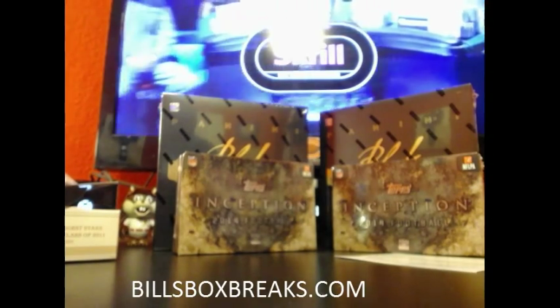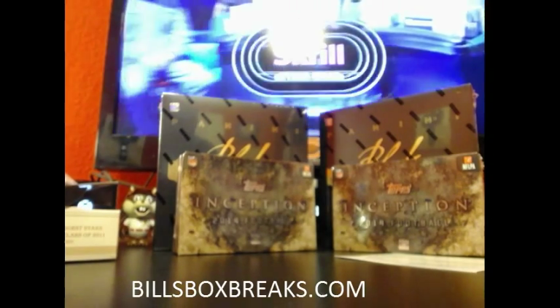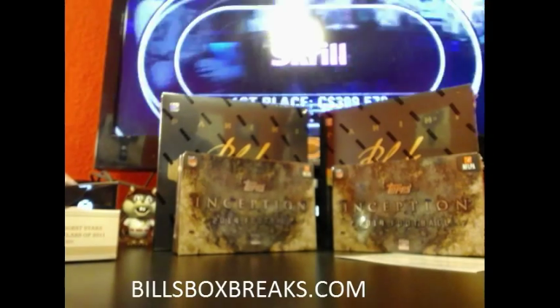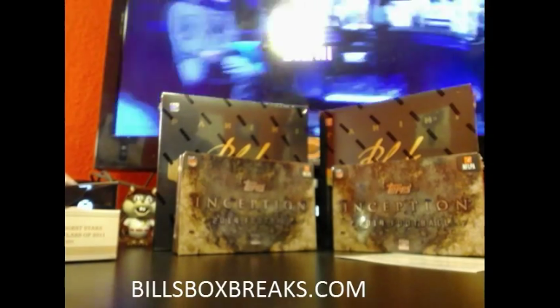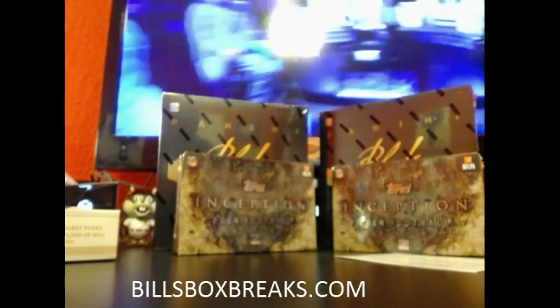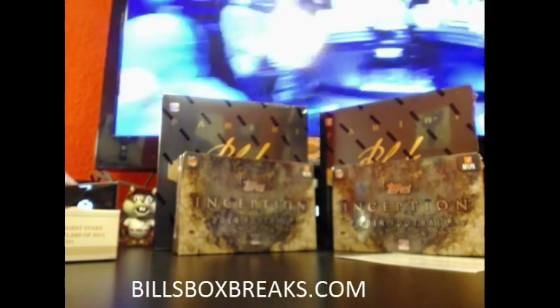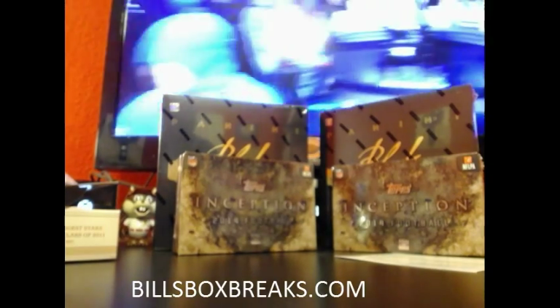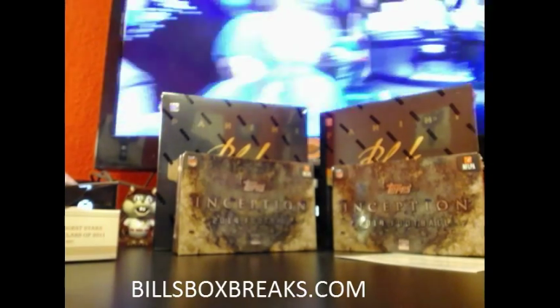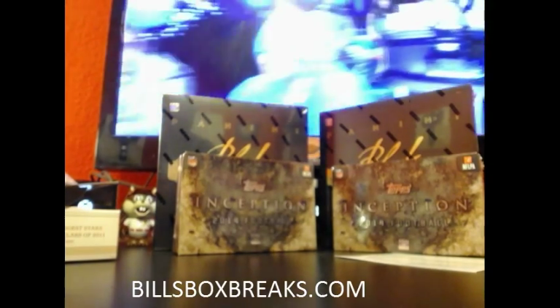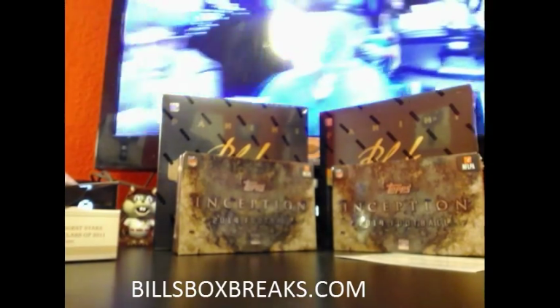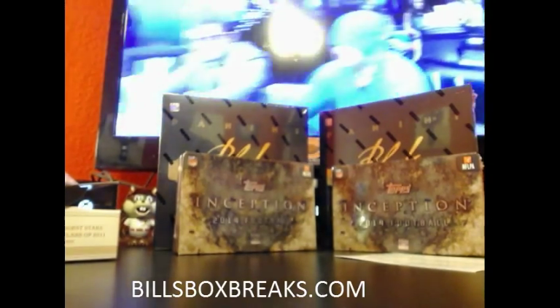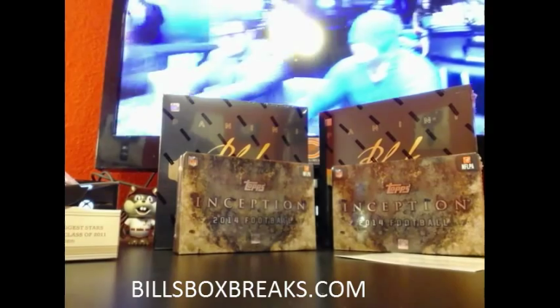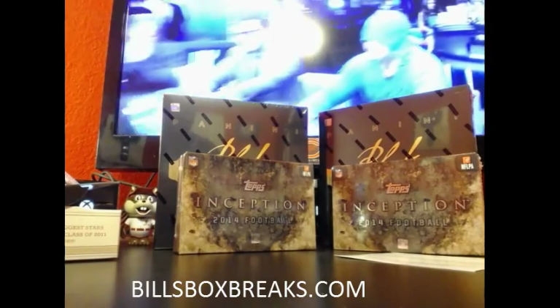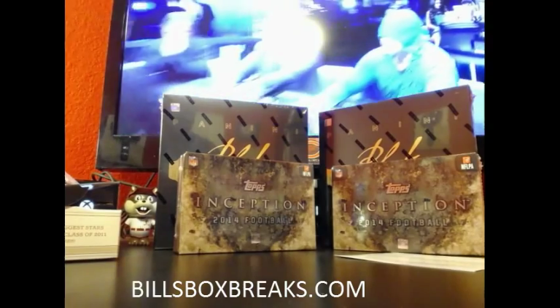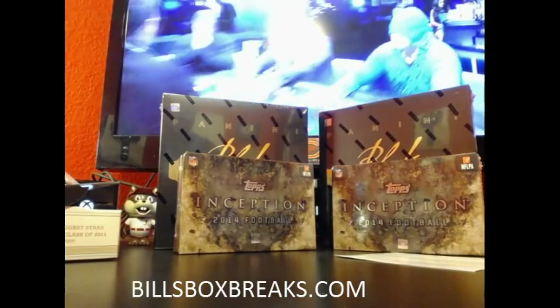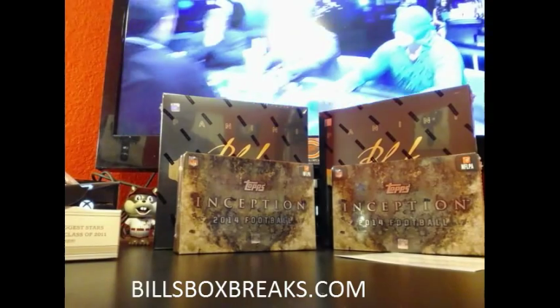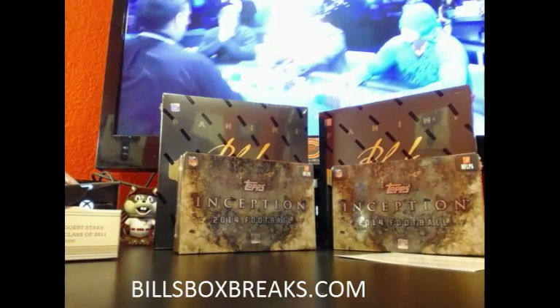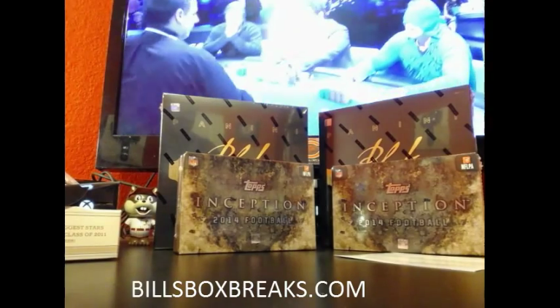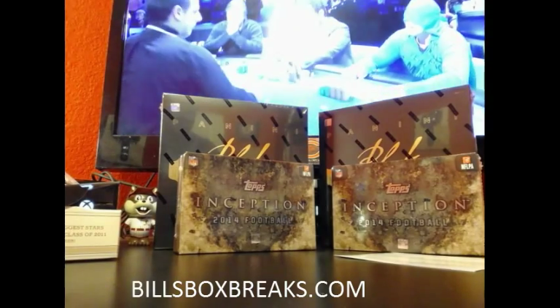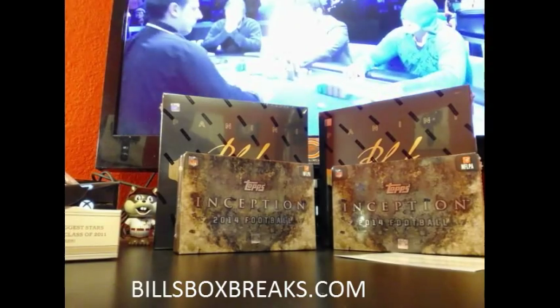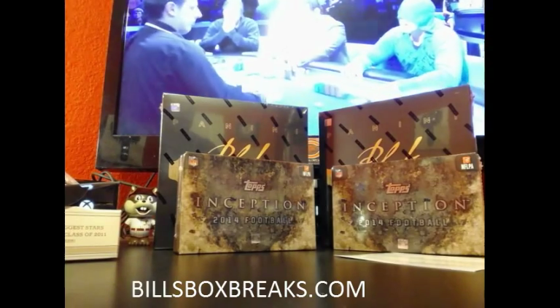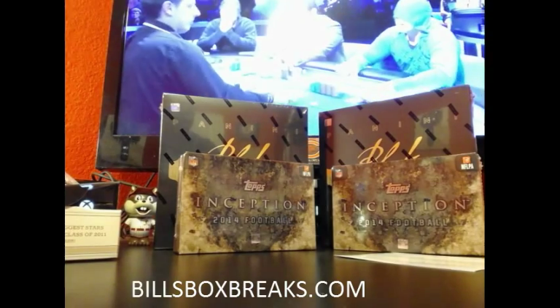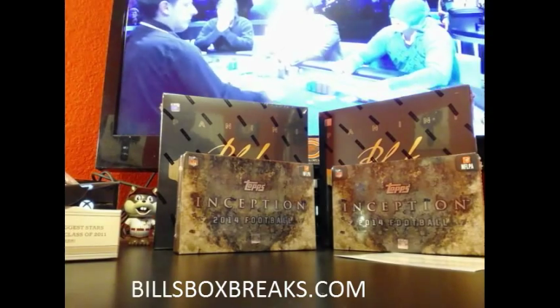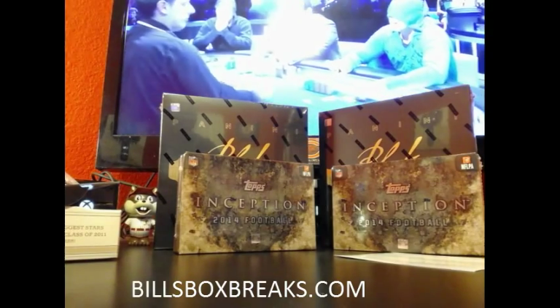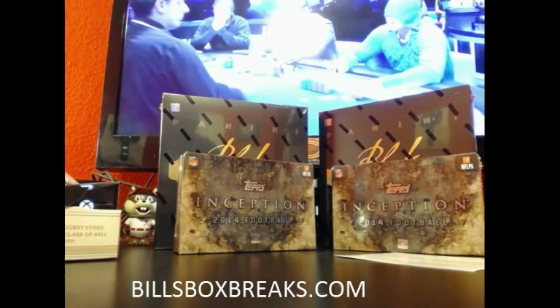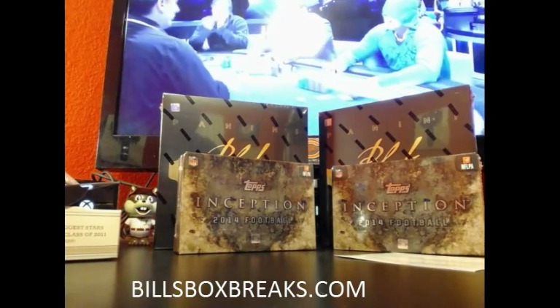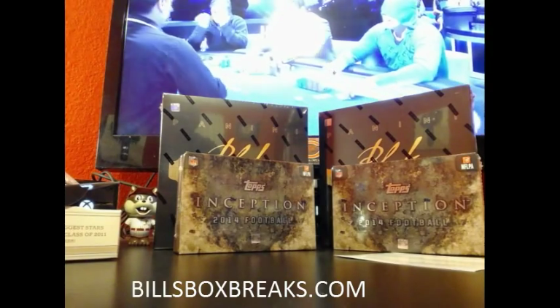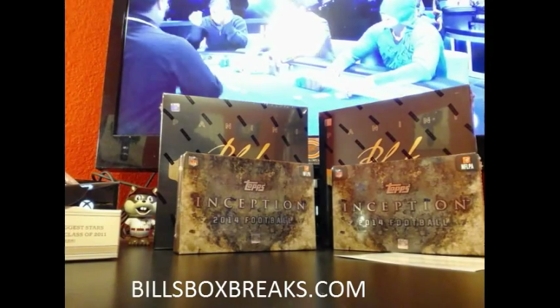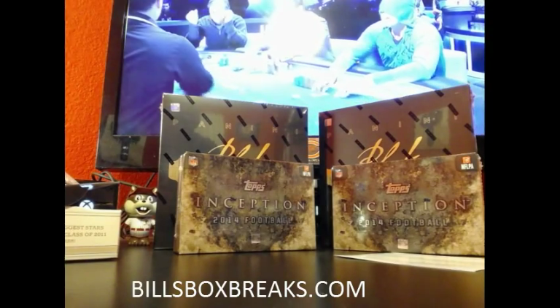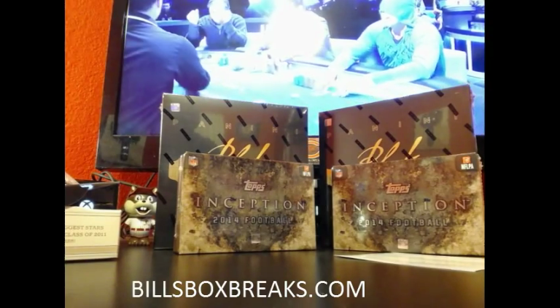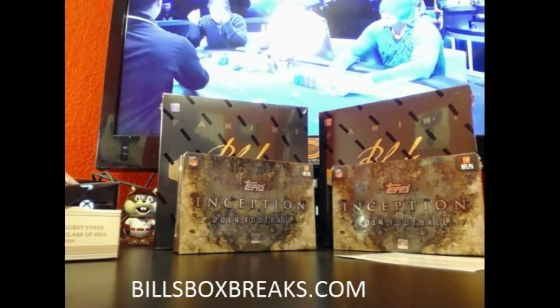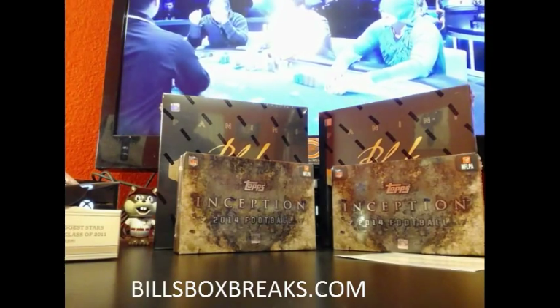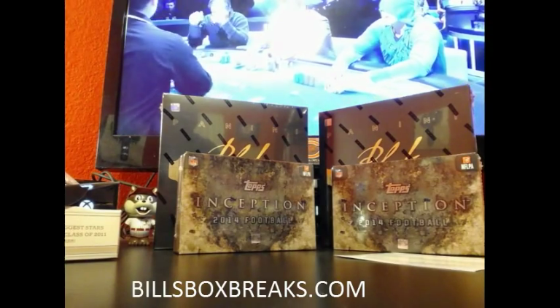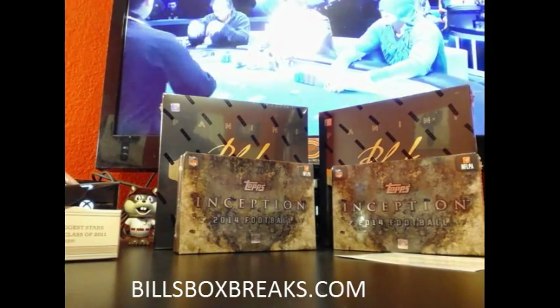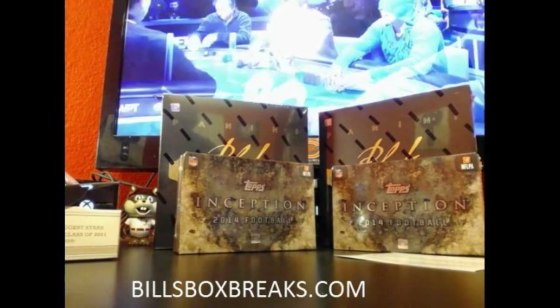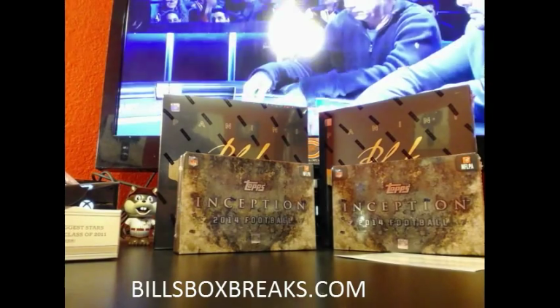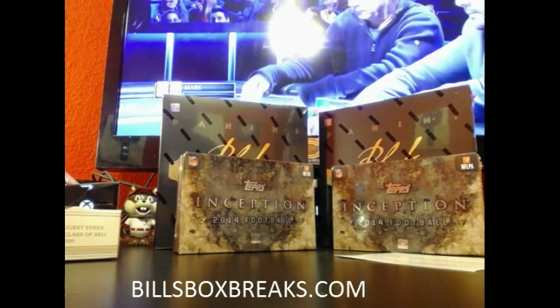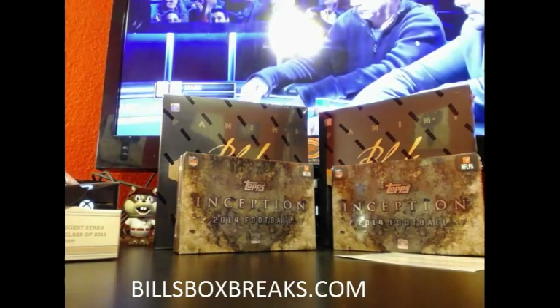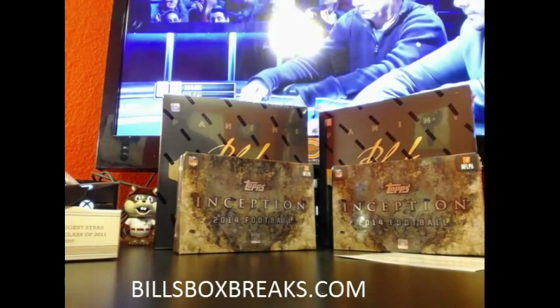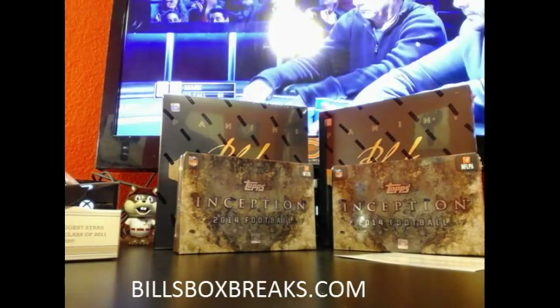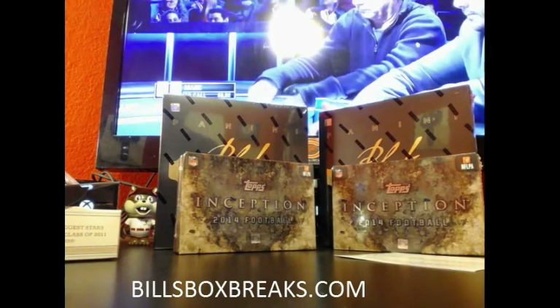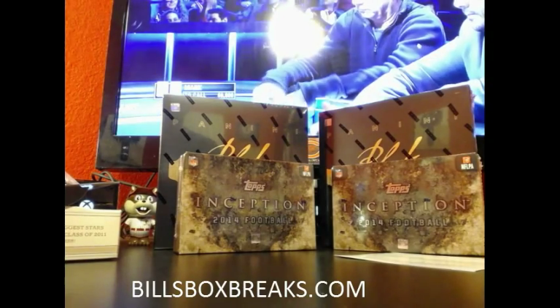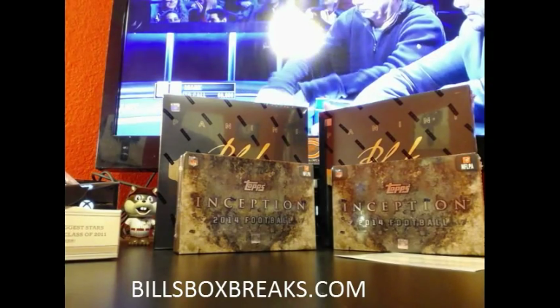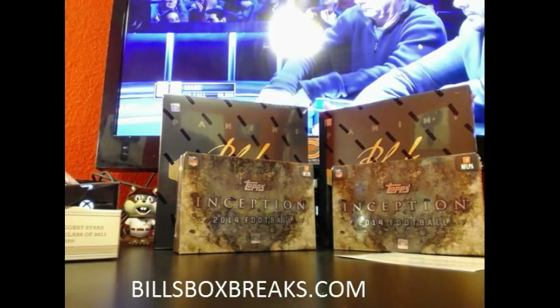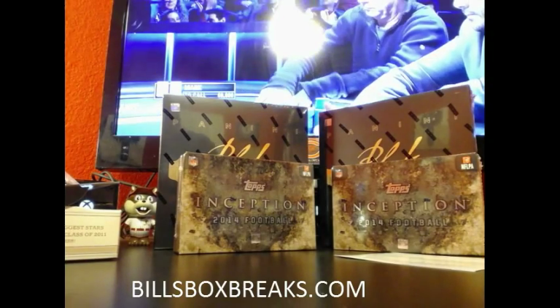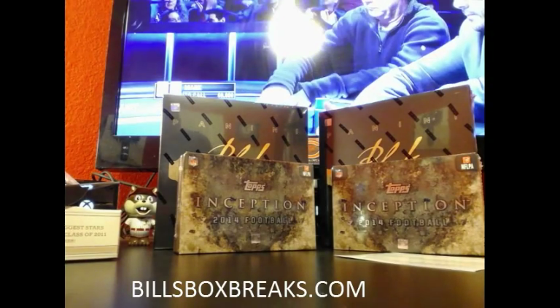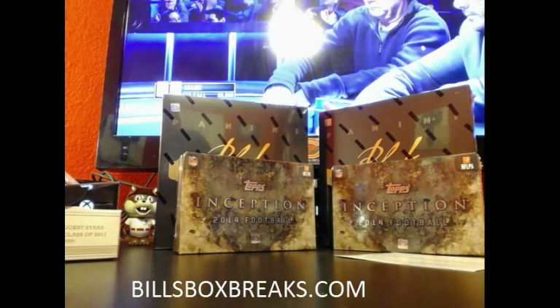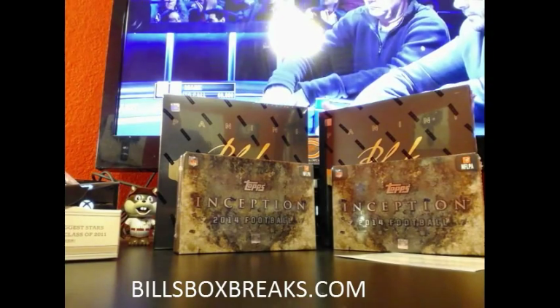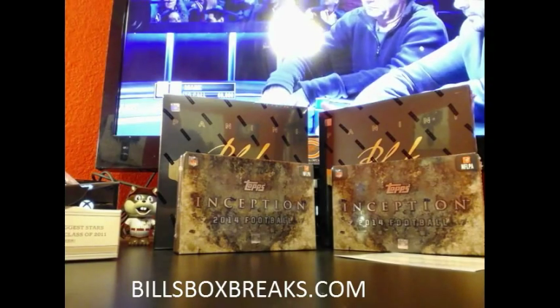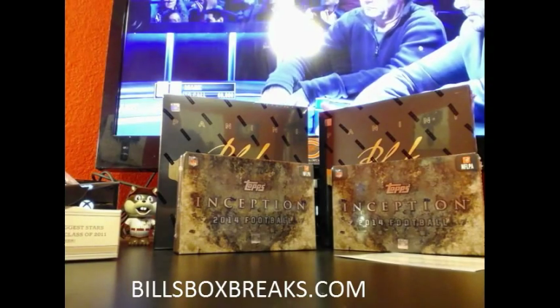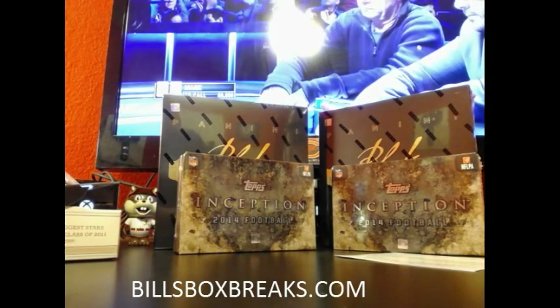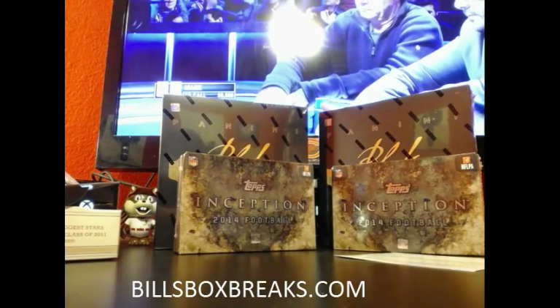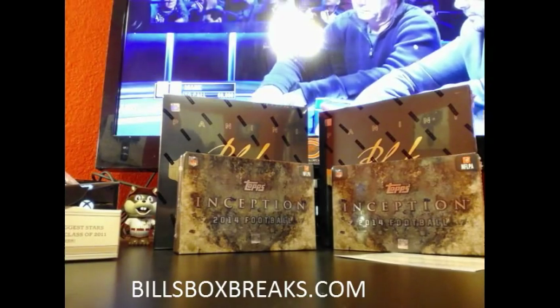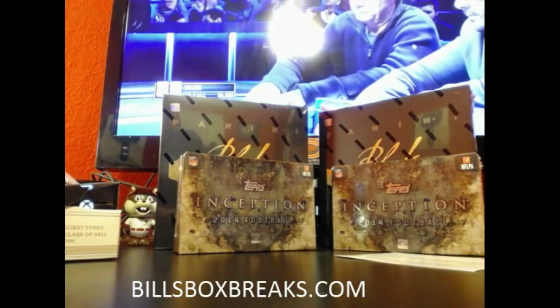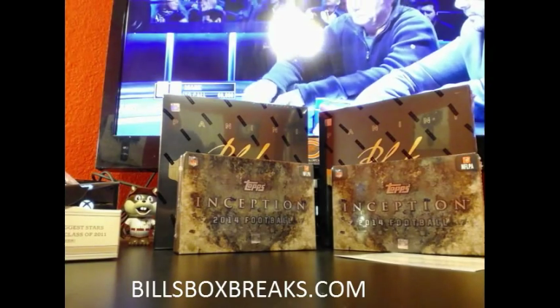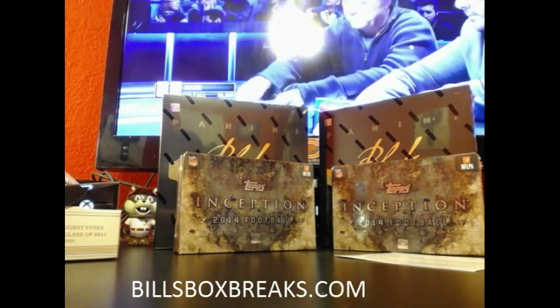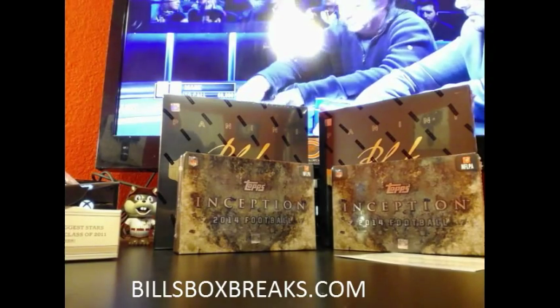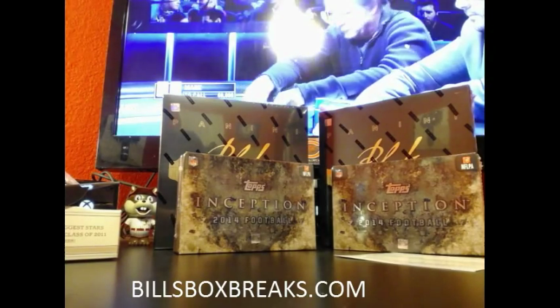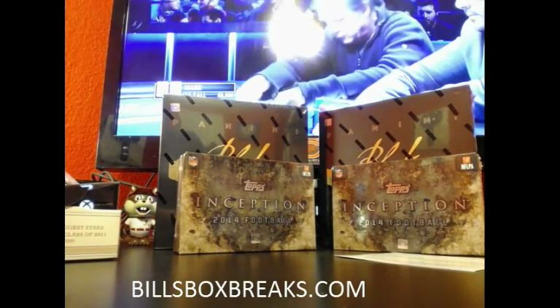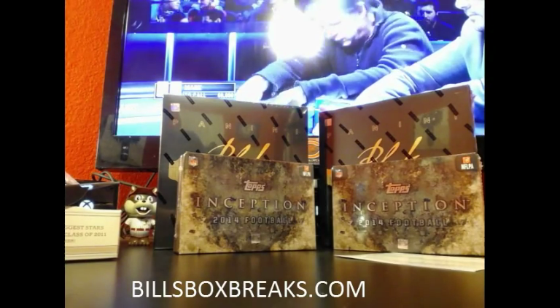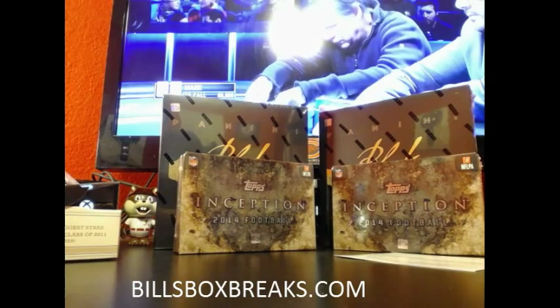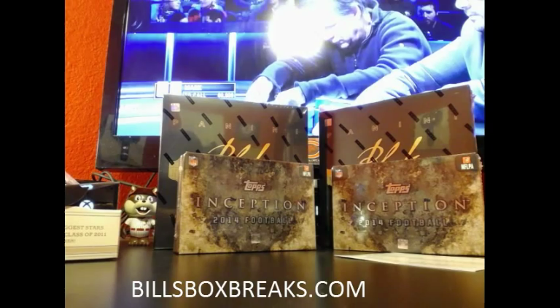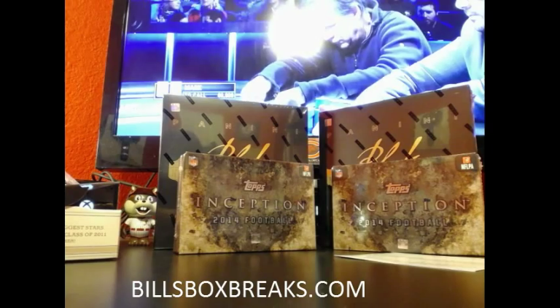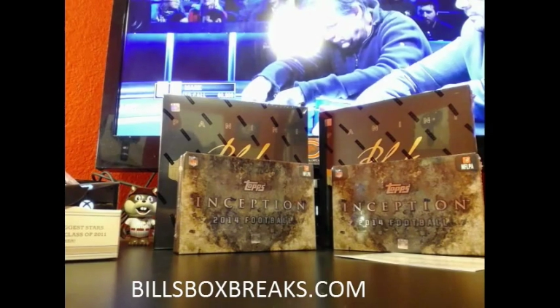Alright guys, appreciate you joining this one. Check out the auctions ending tonight — still got hot rookies and Topps Prime 2014, along with the mixers as well.